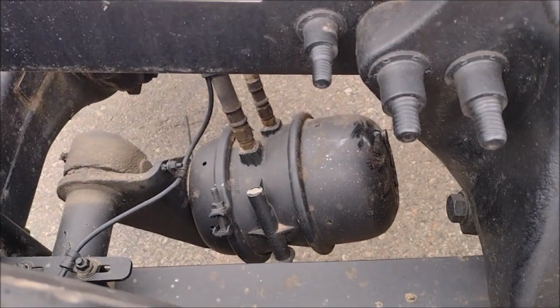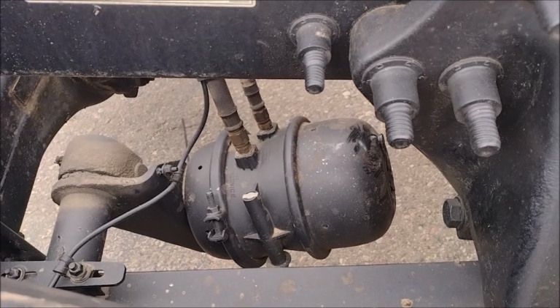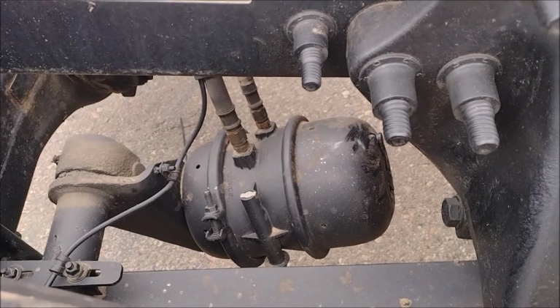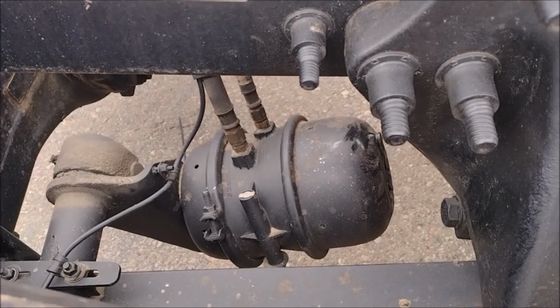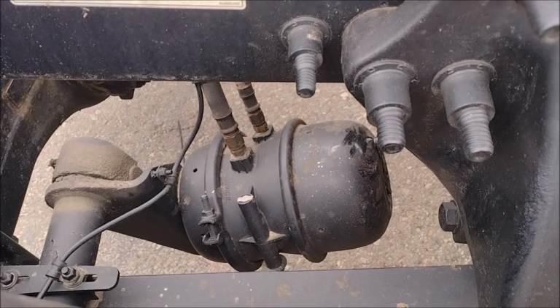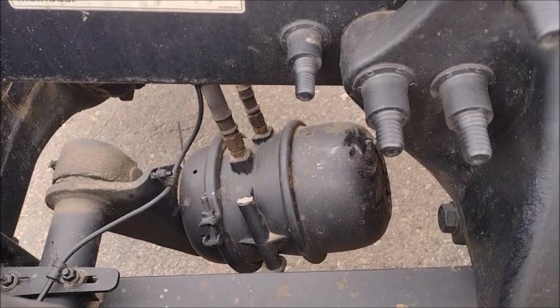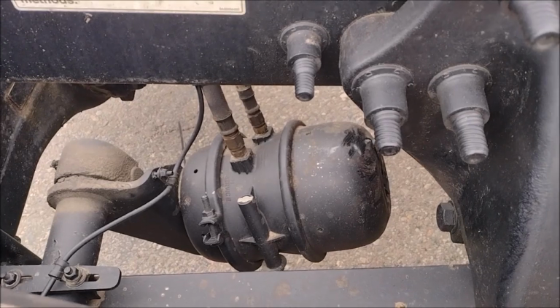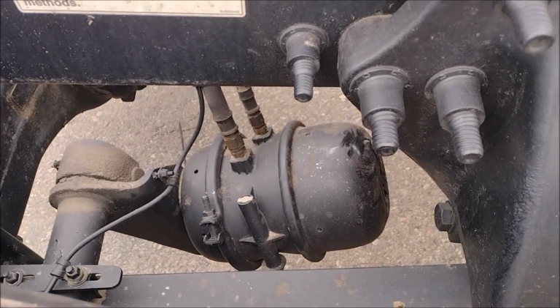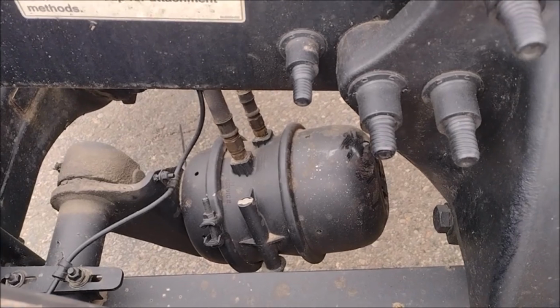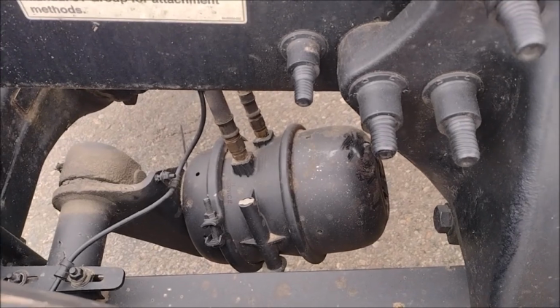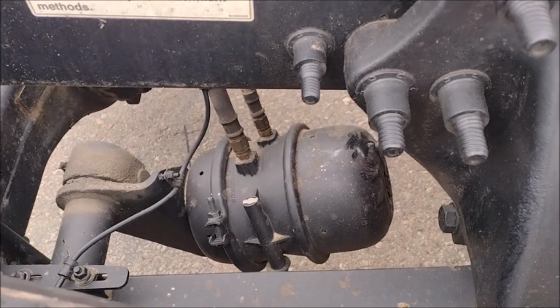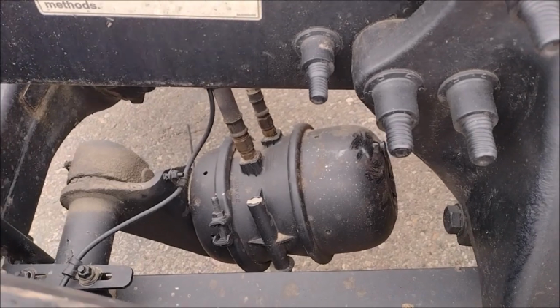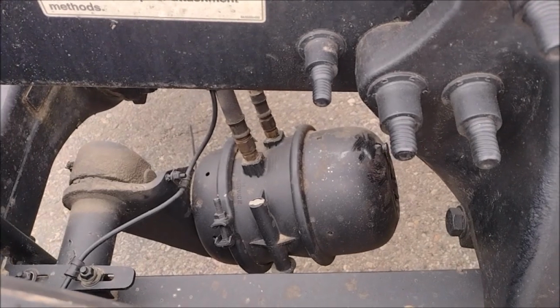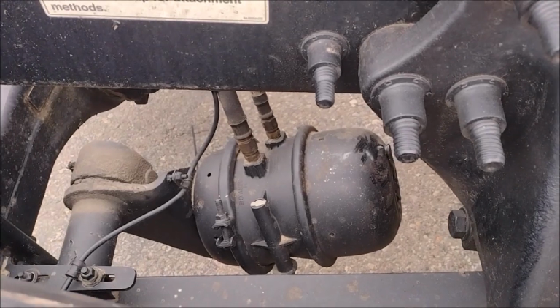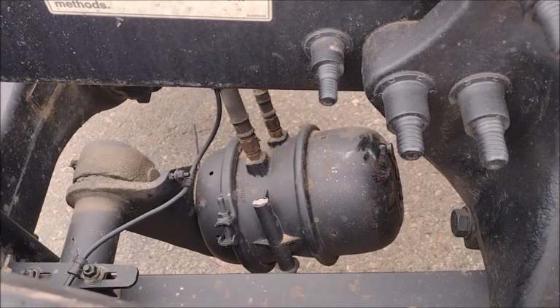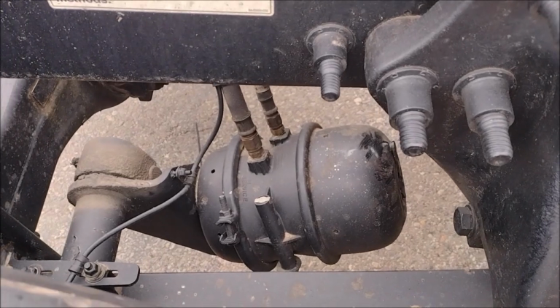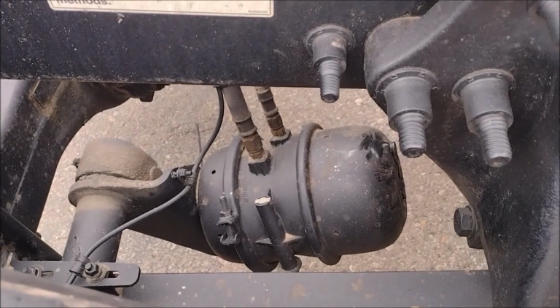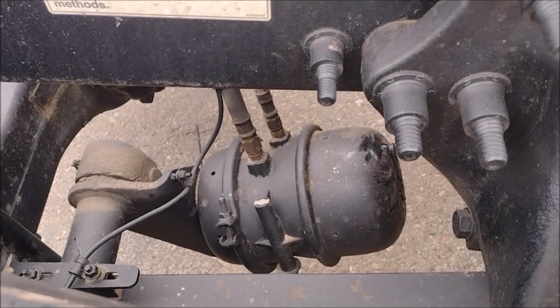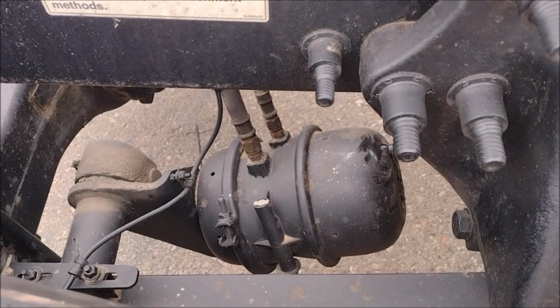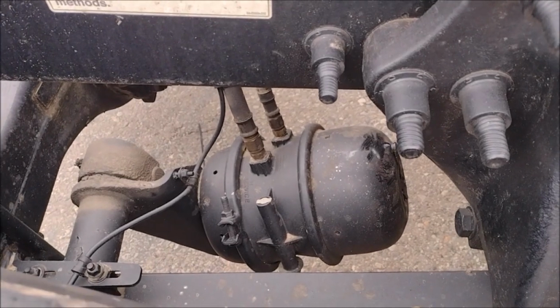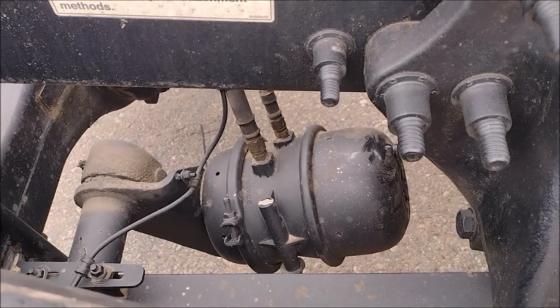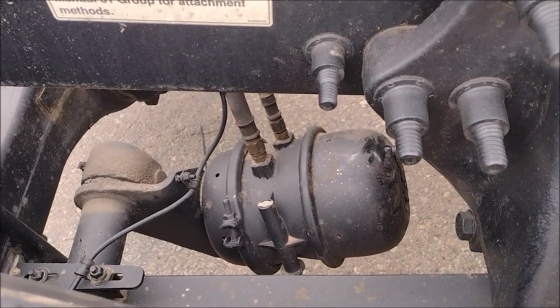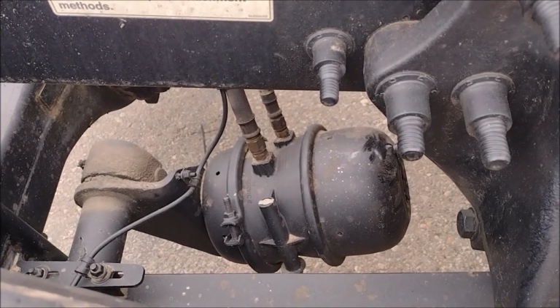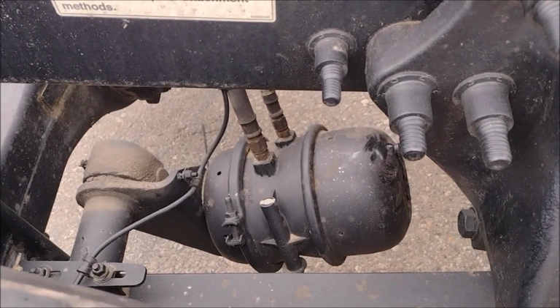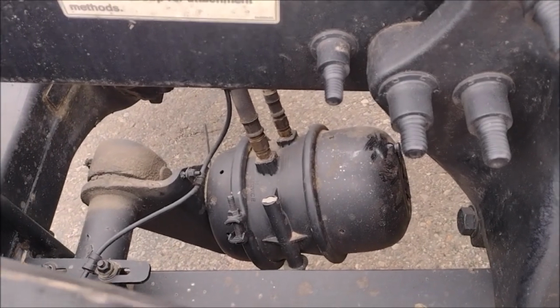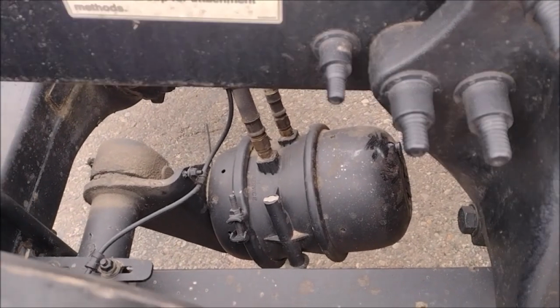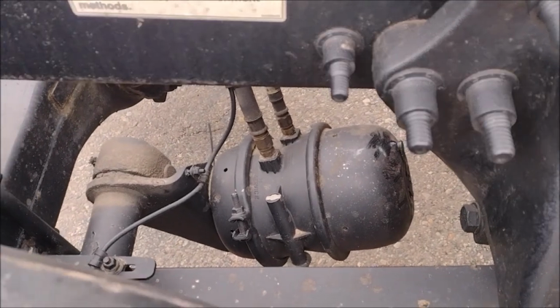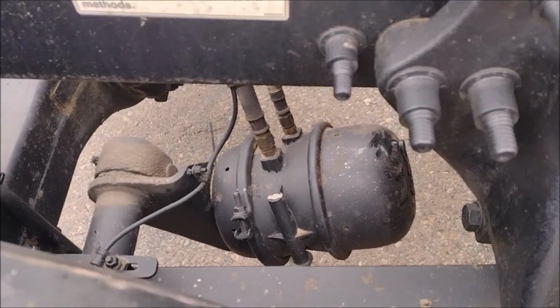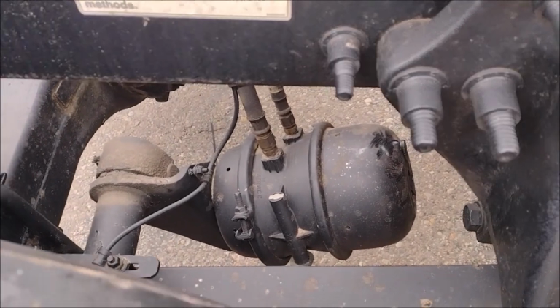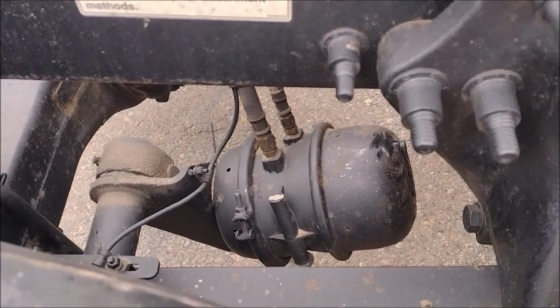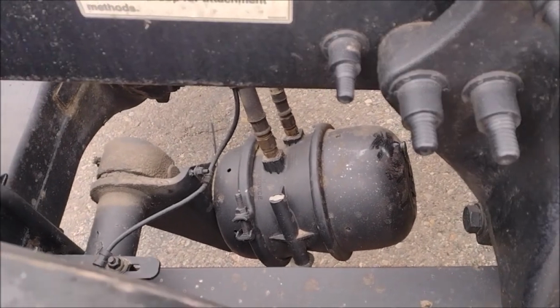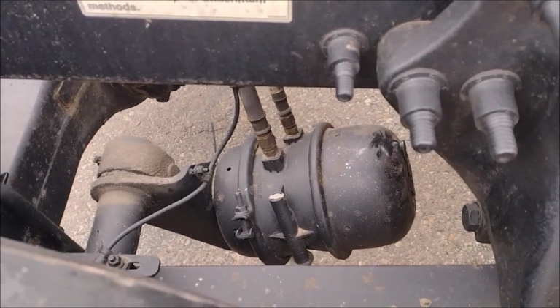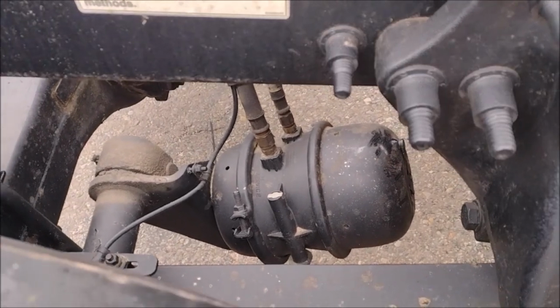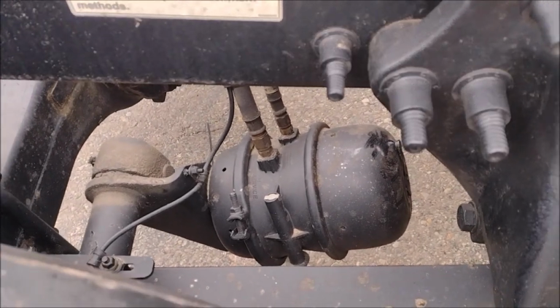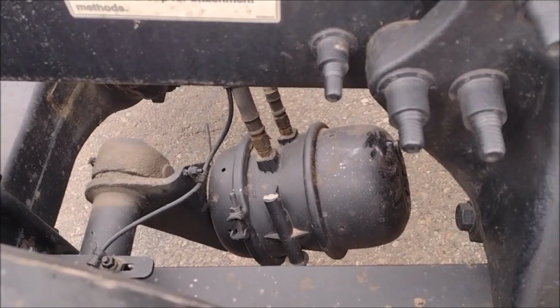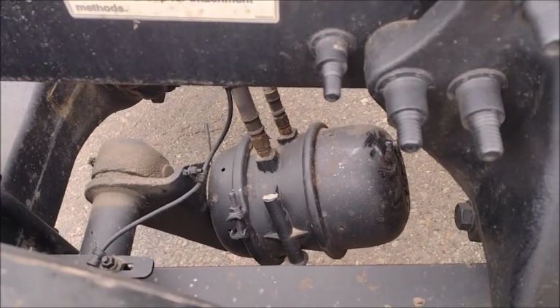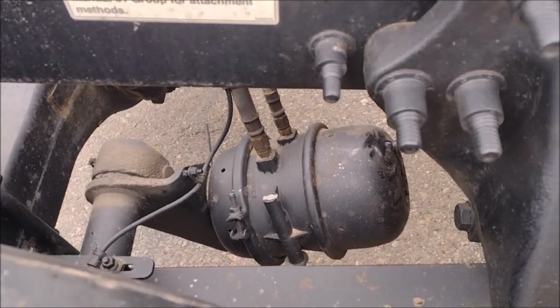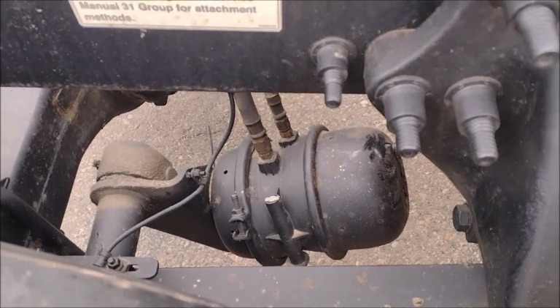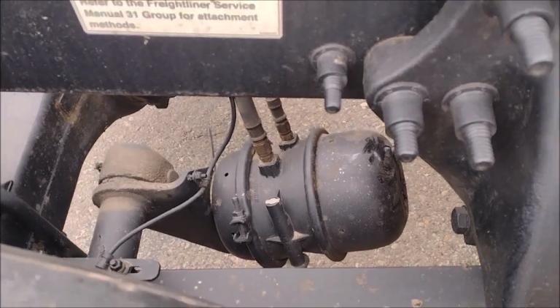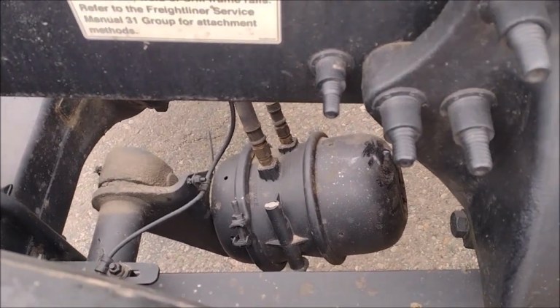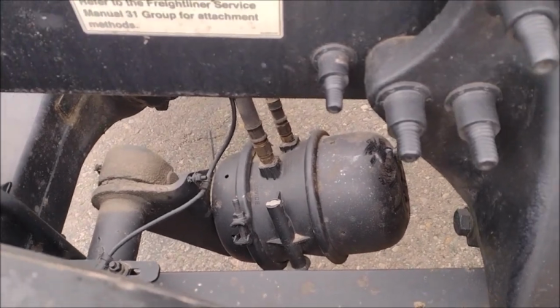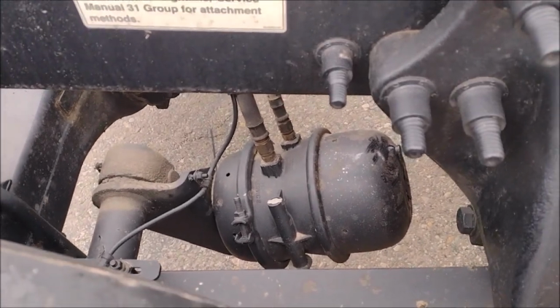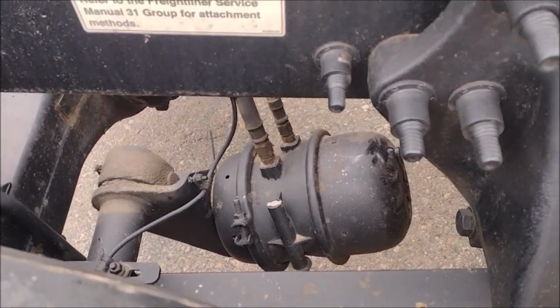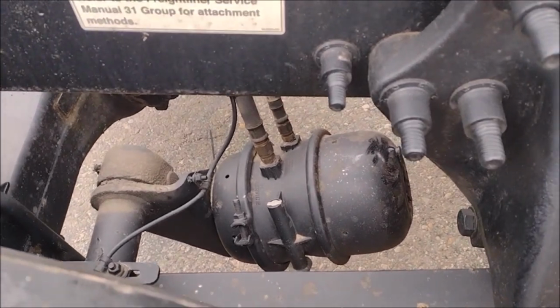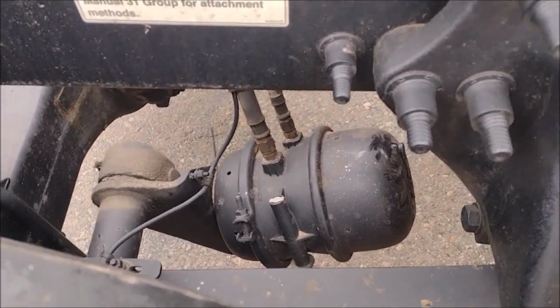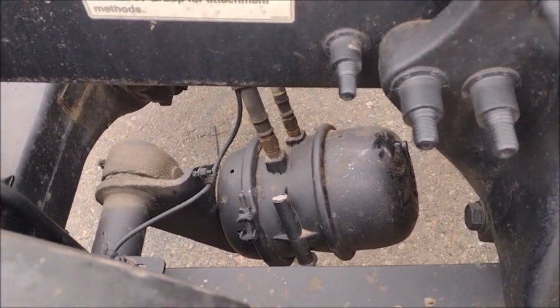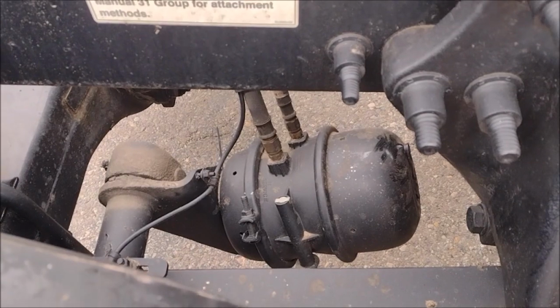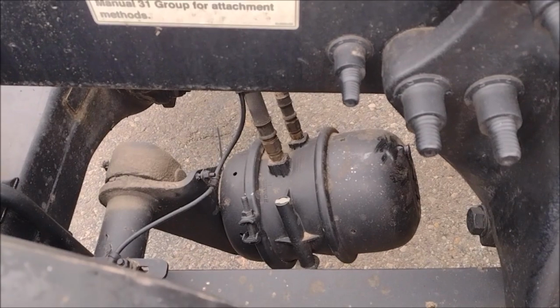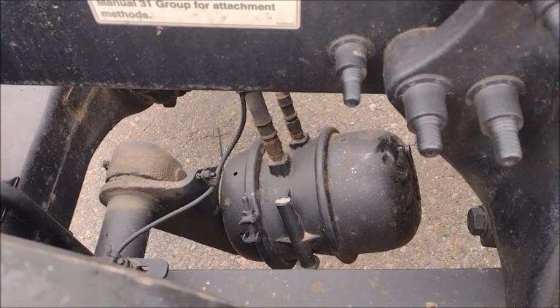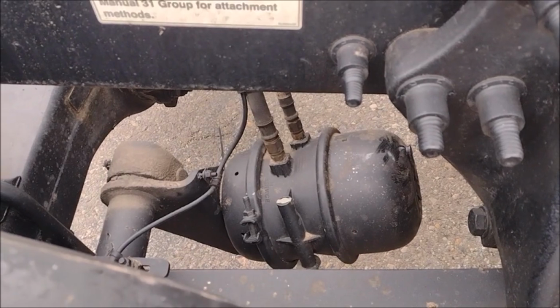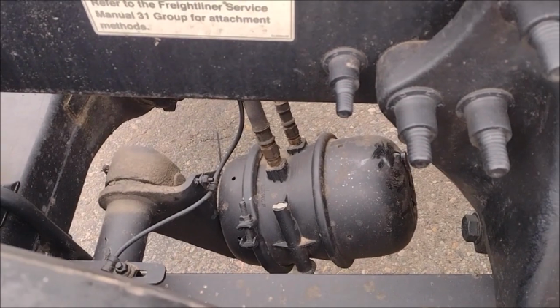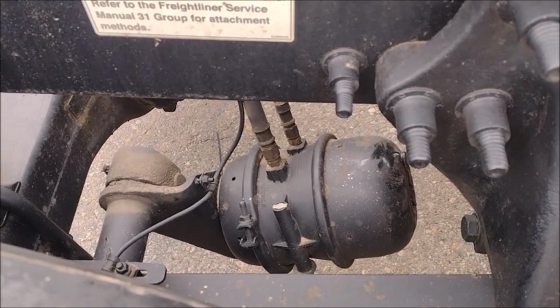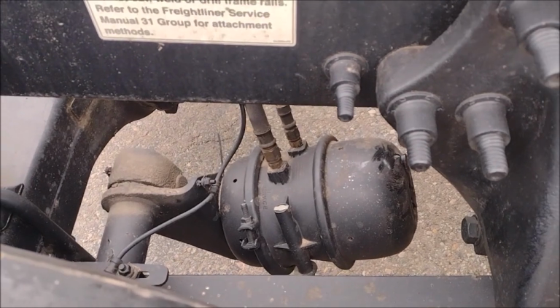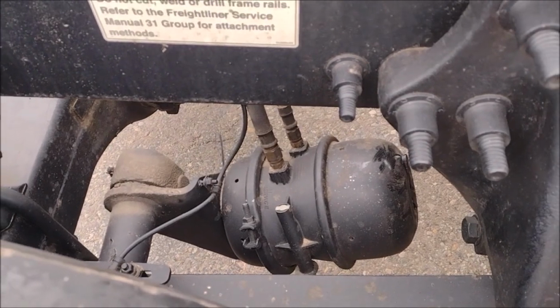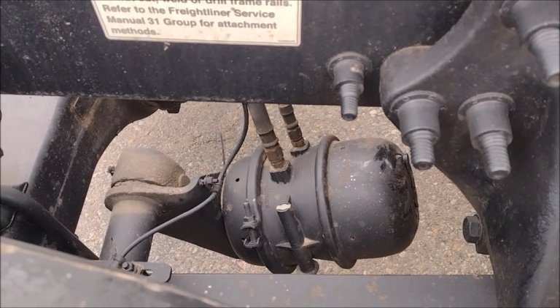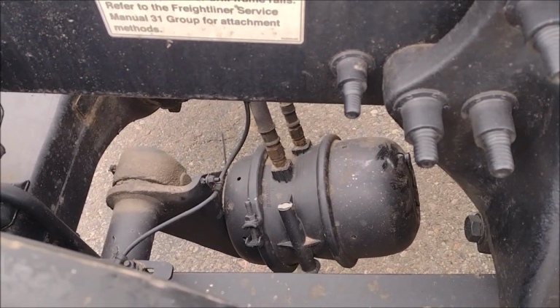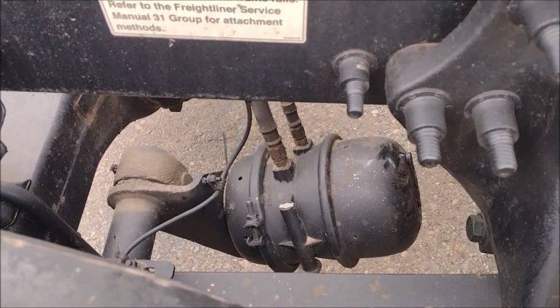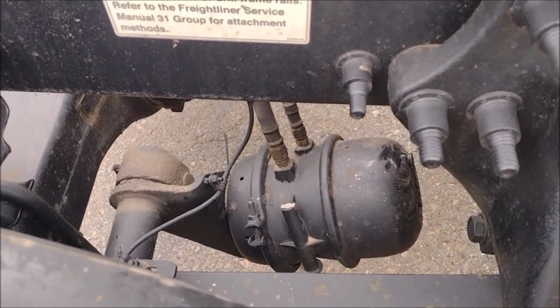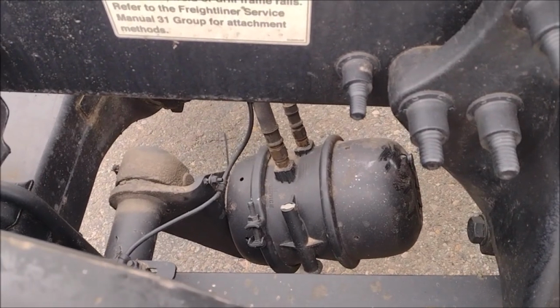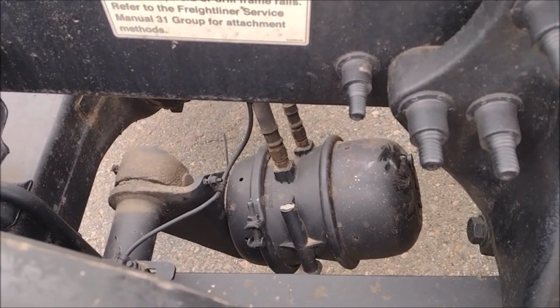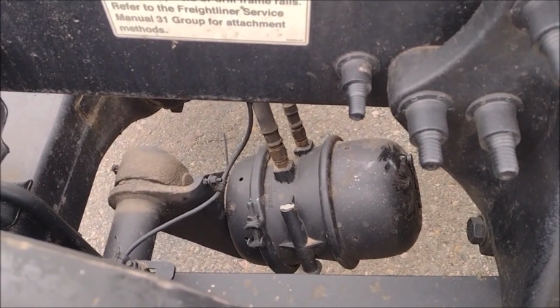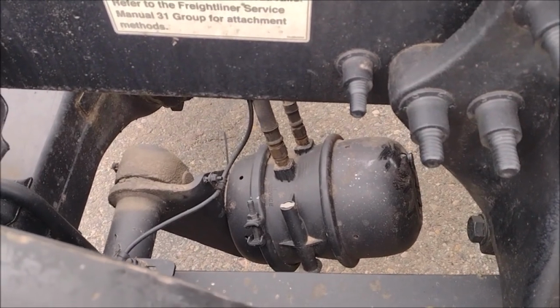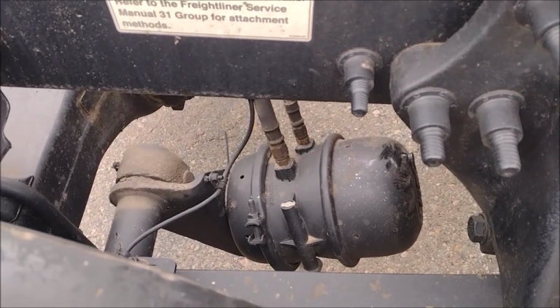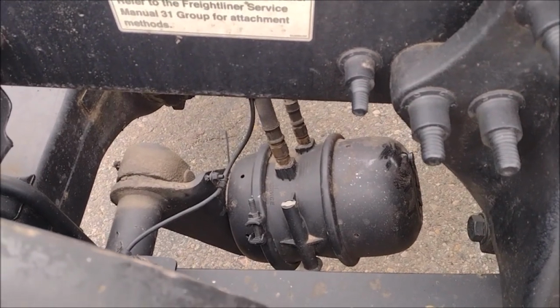When the diaphragm is frozen and the spring pushes on it, it cracks like glass.